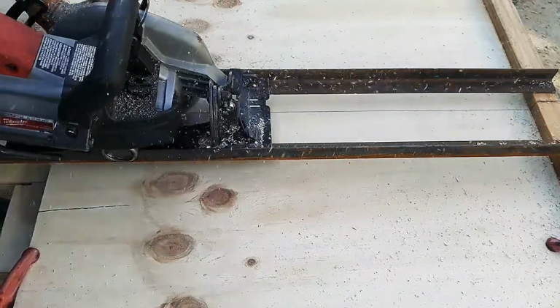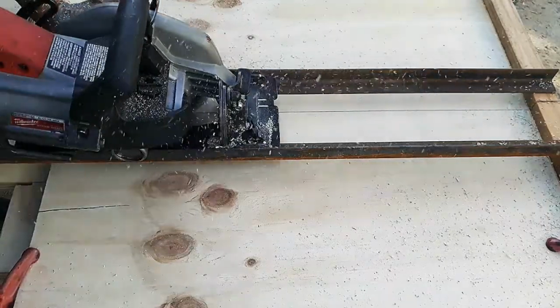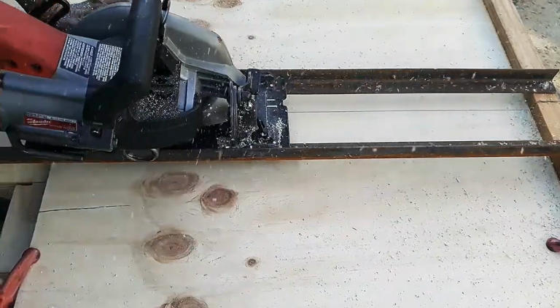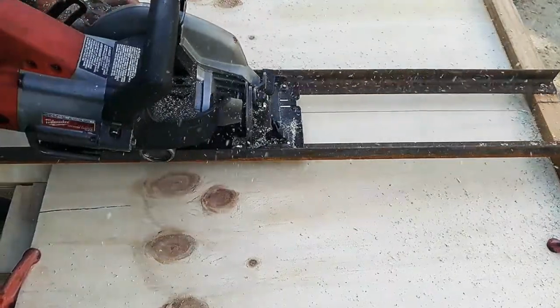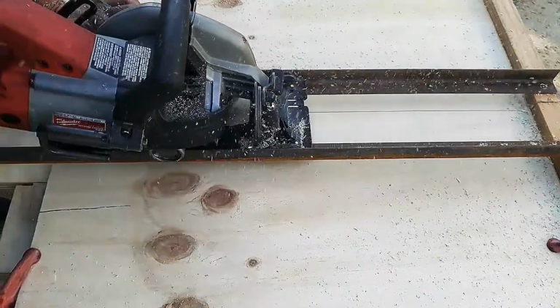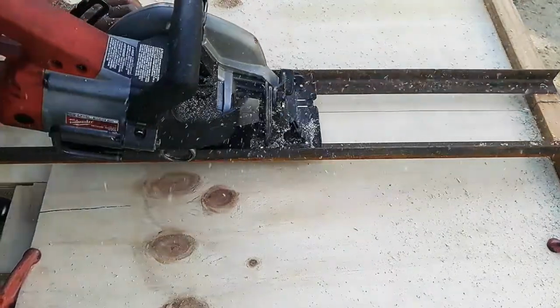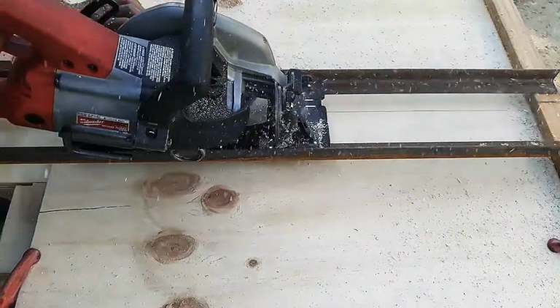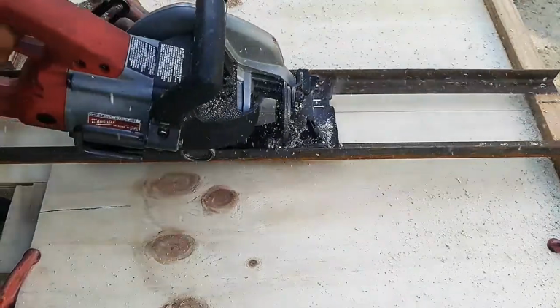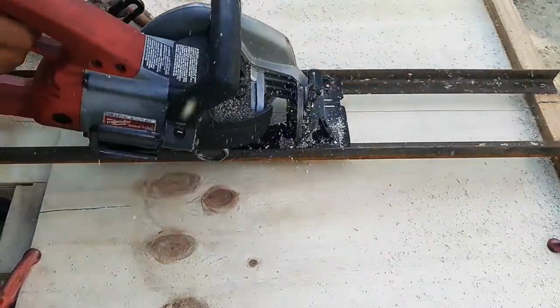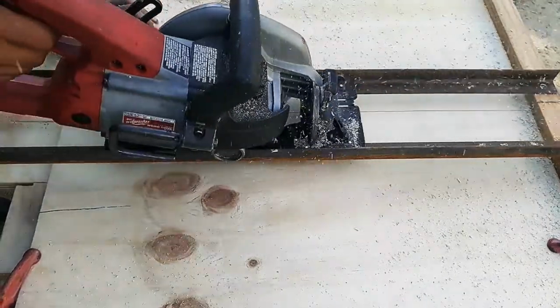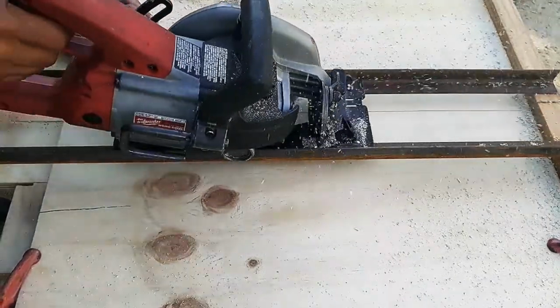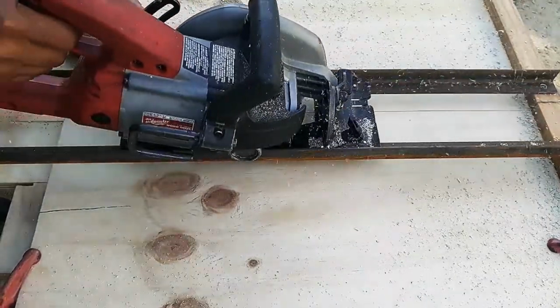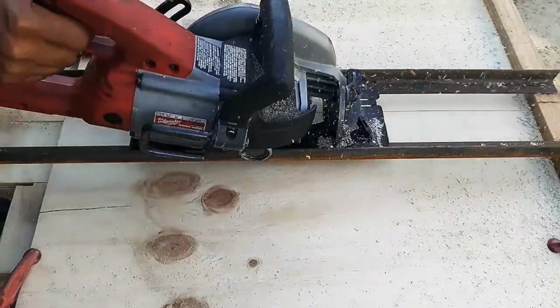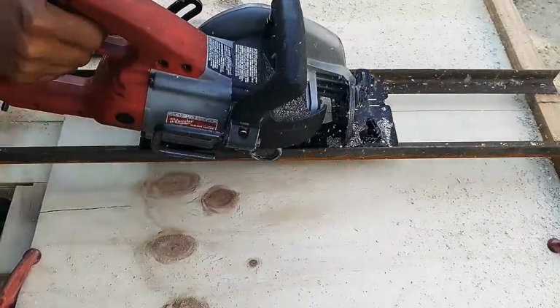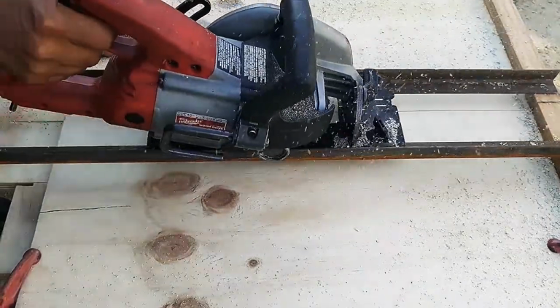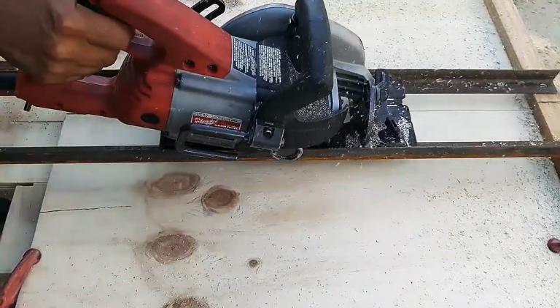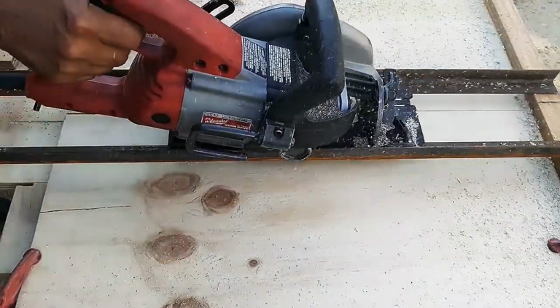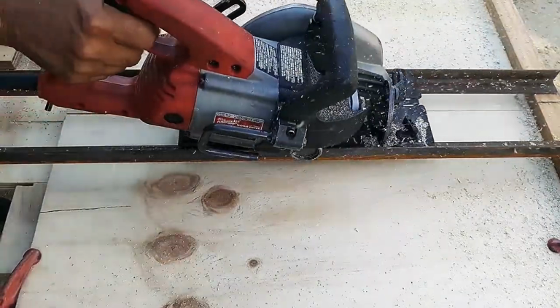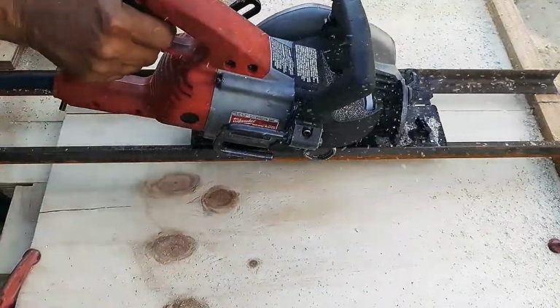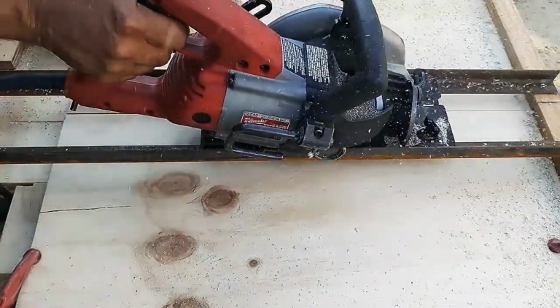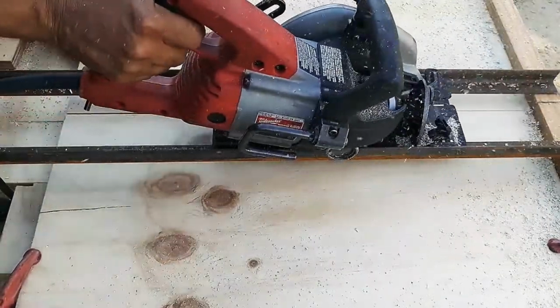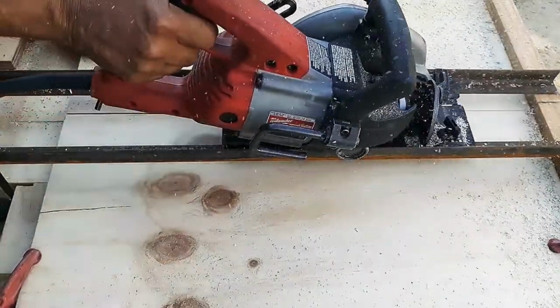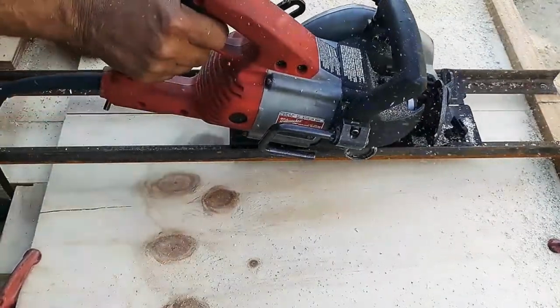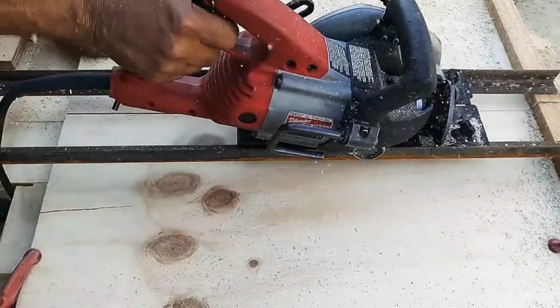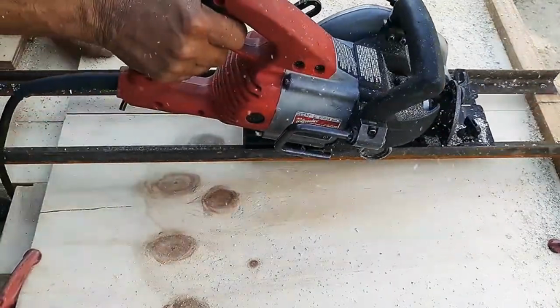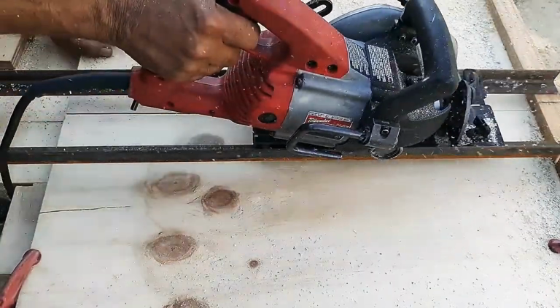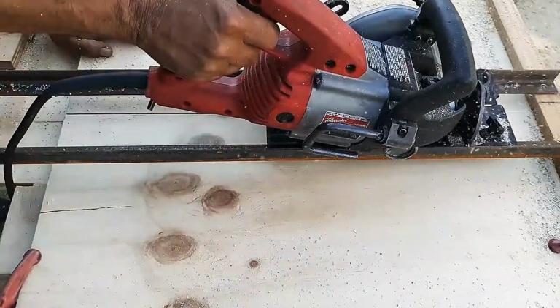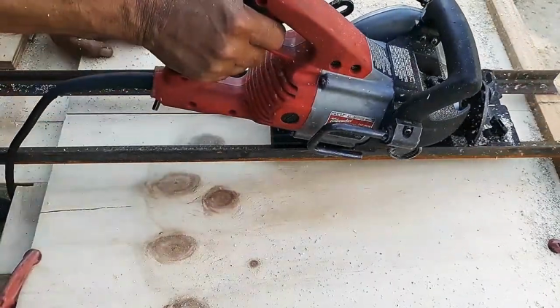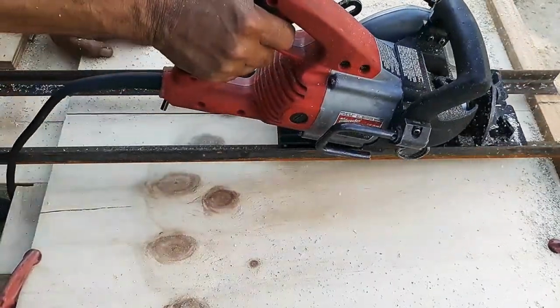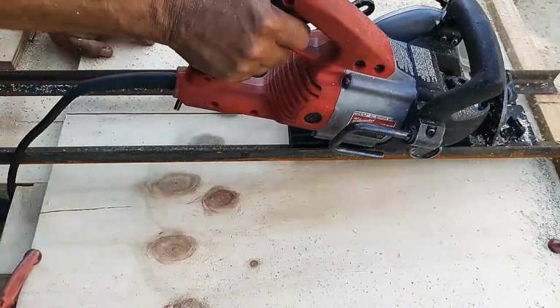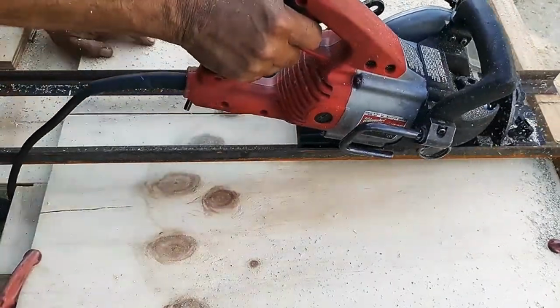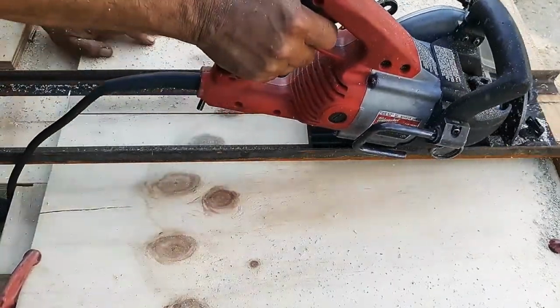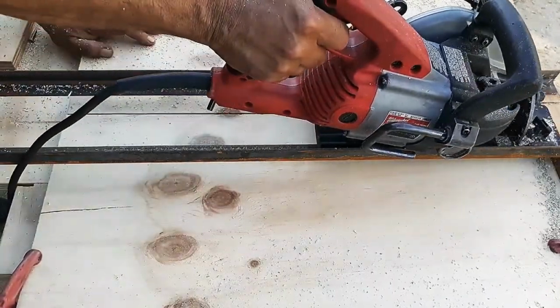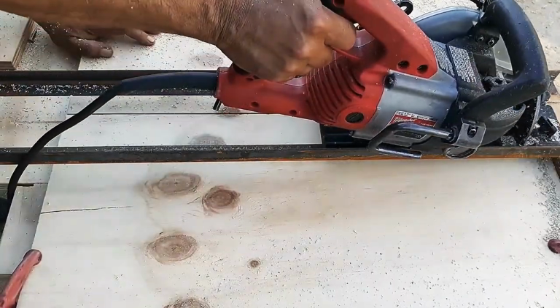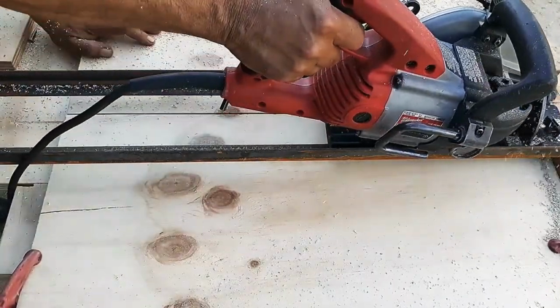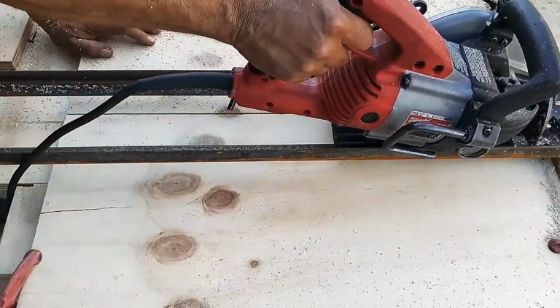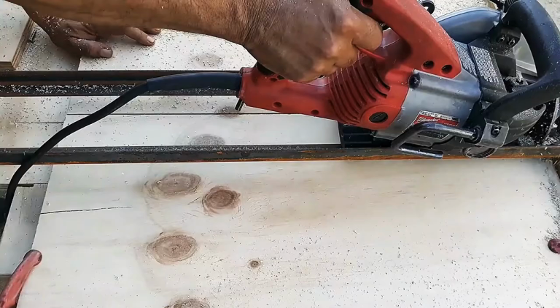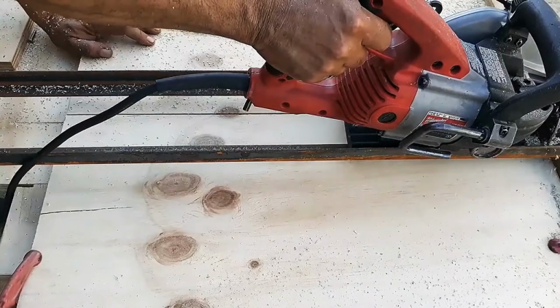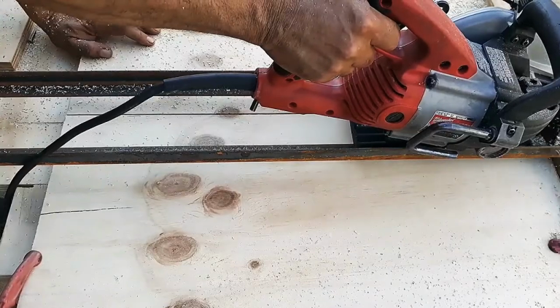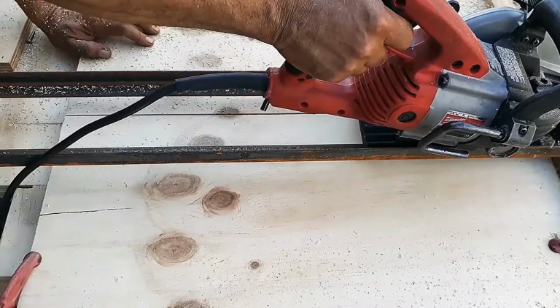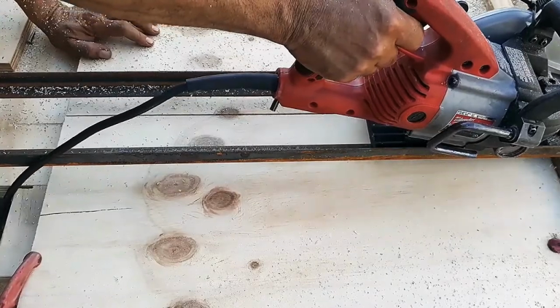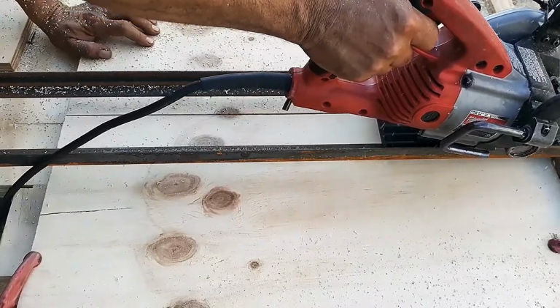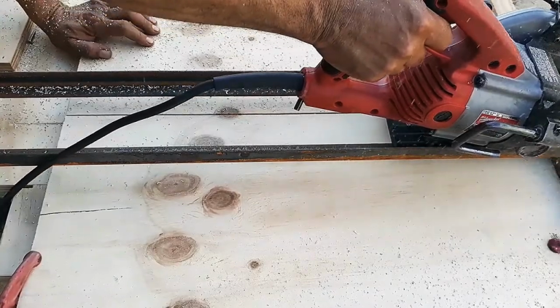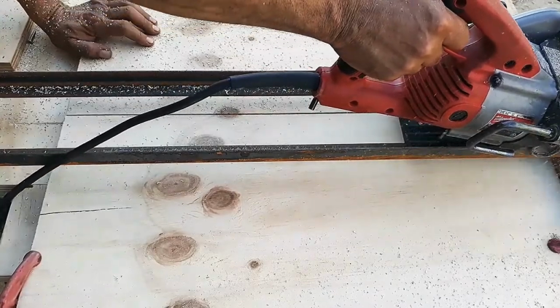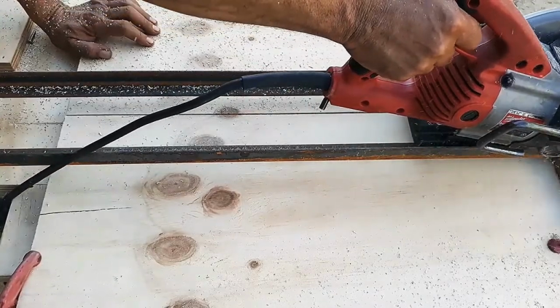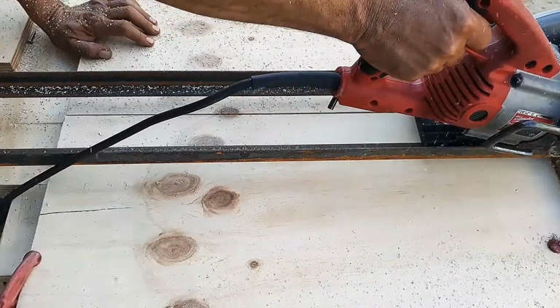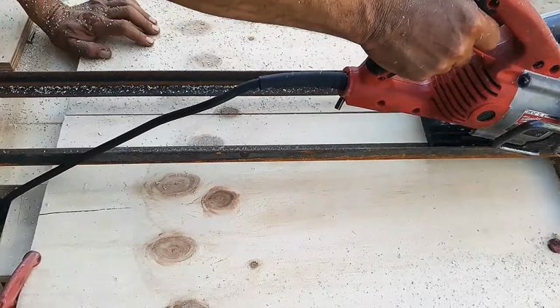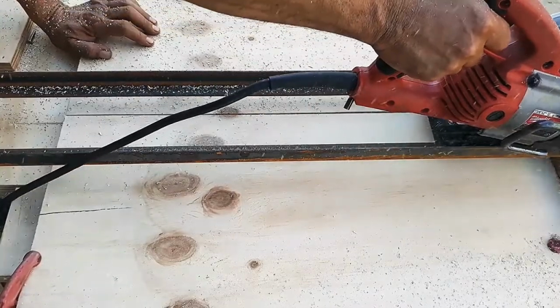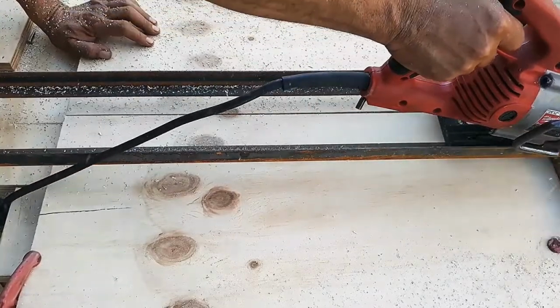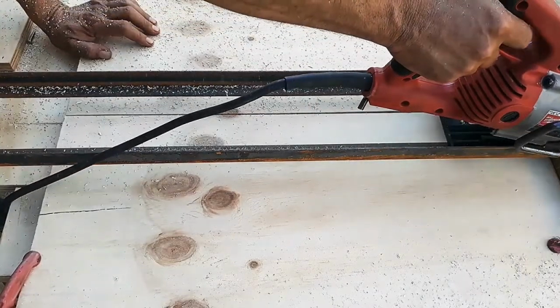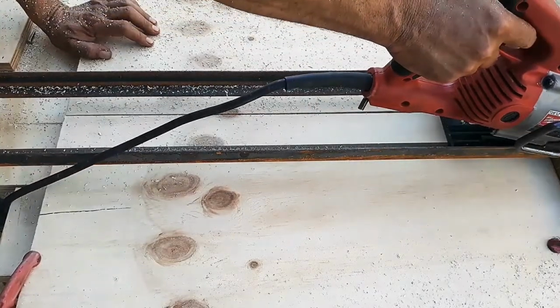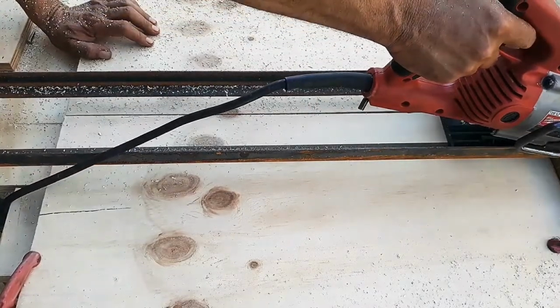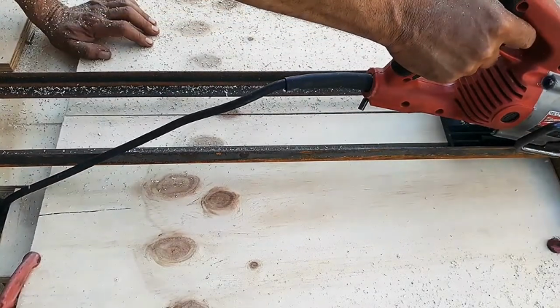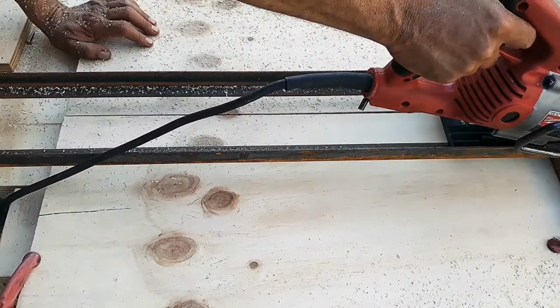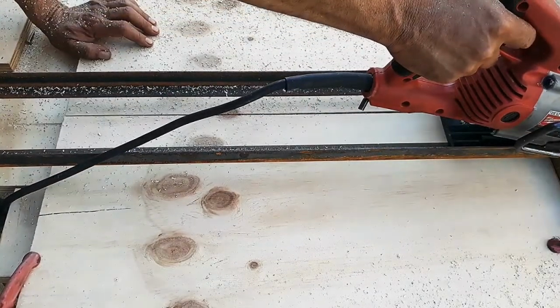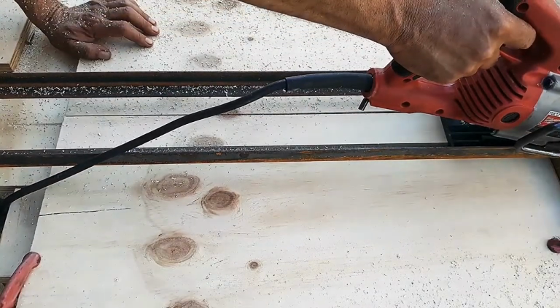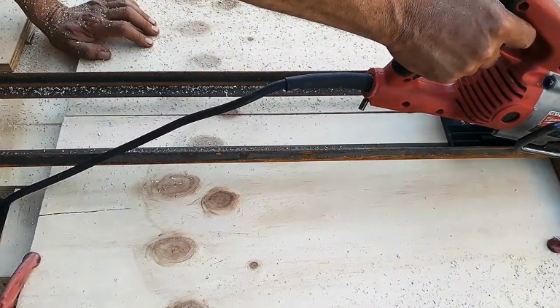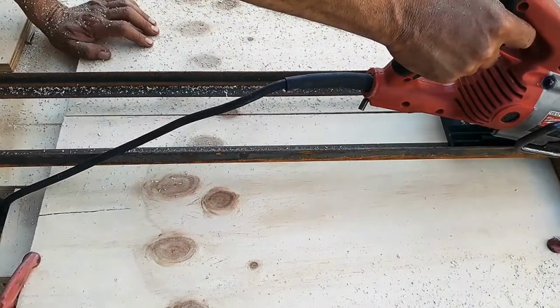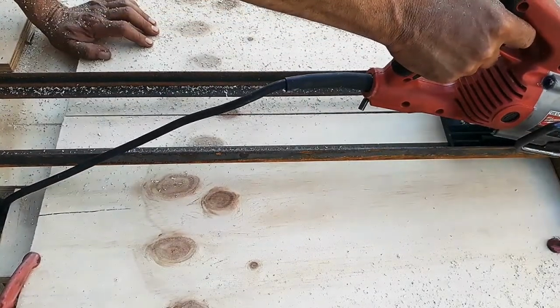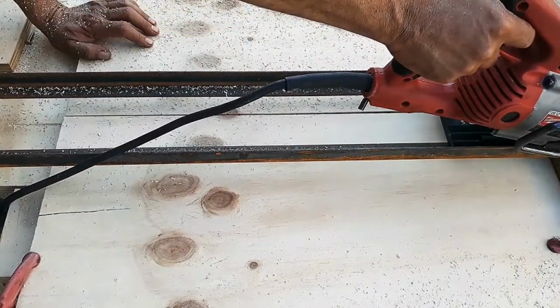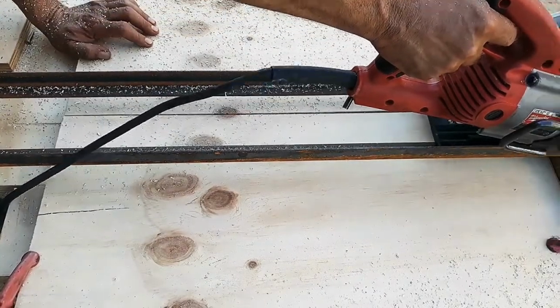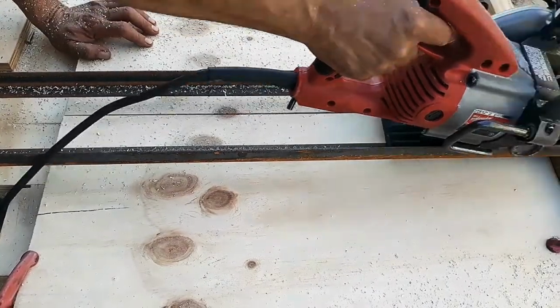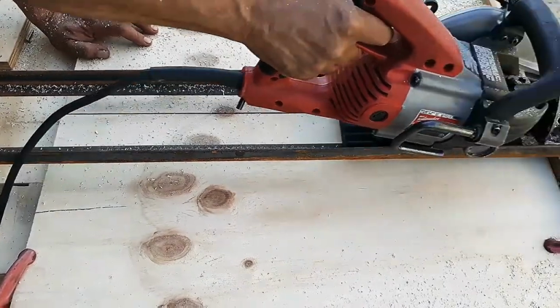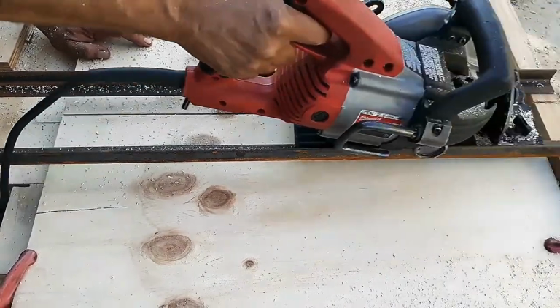I mark the size of the doors, and using my skill saw crosscut sled, I cut the doors to the proper length.